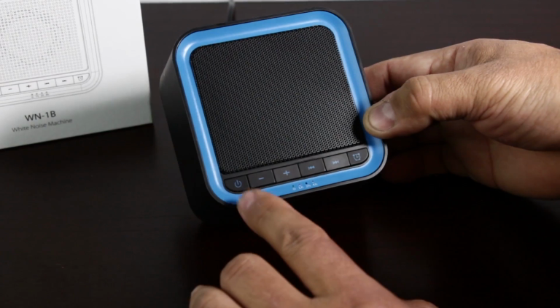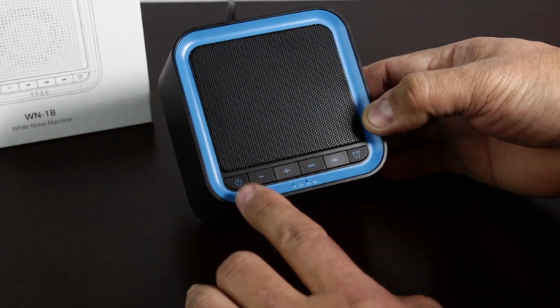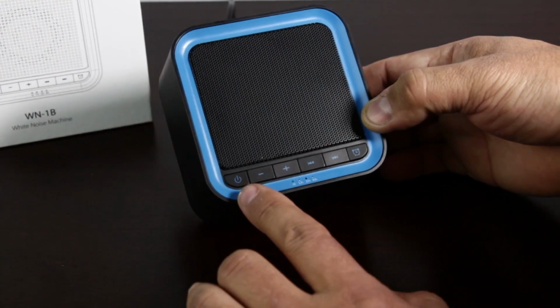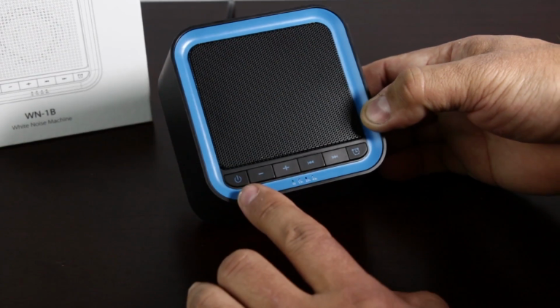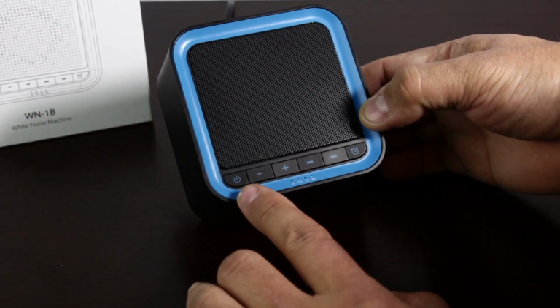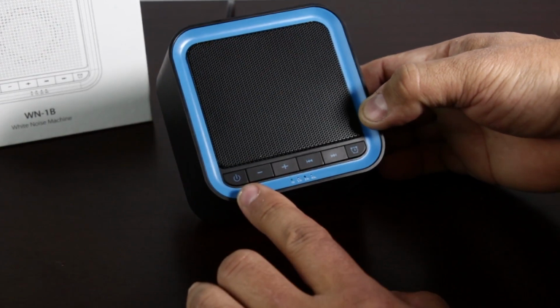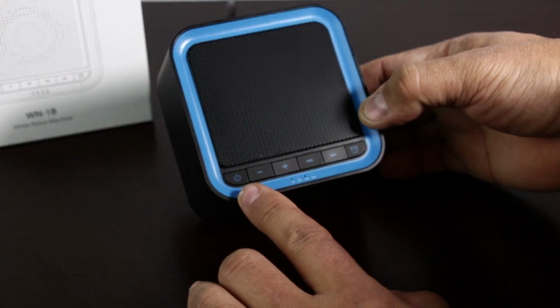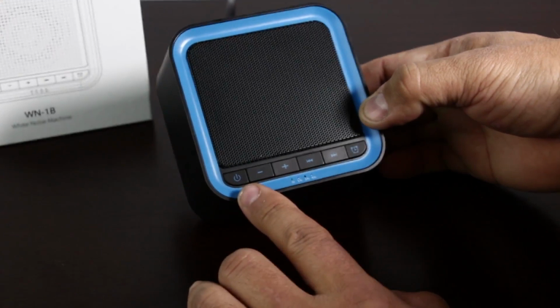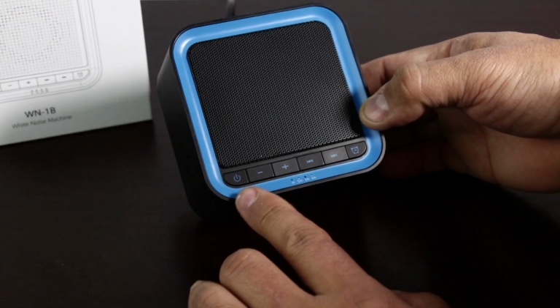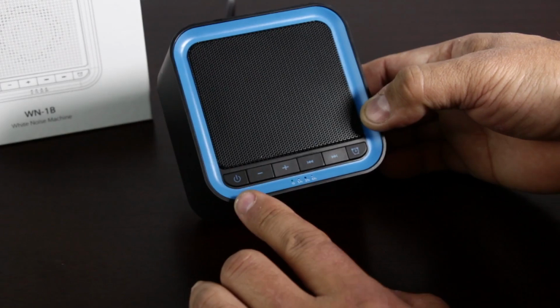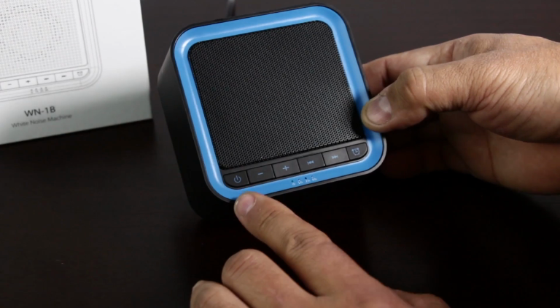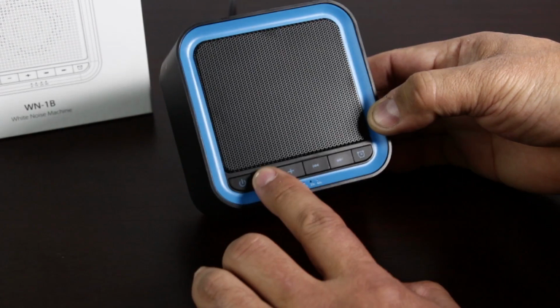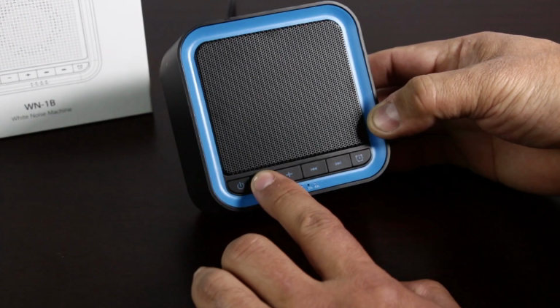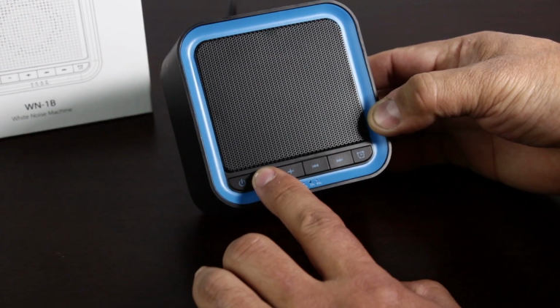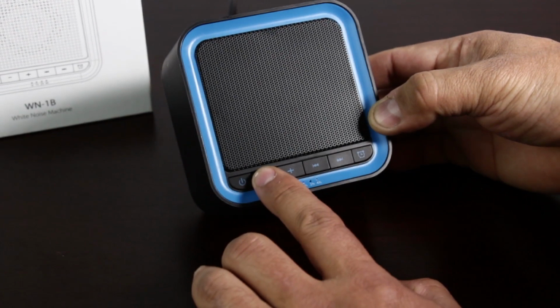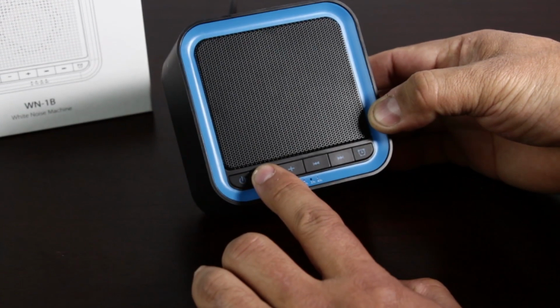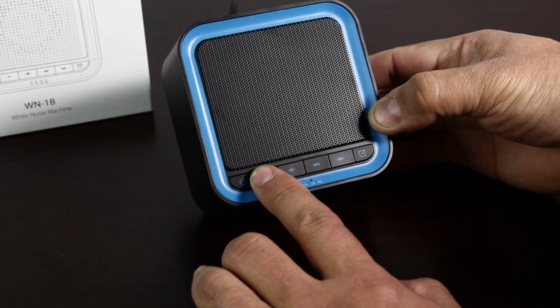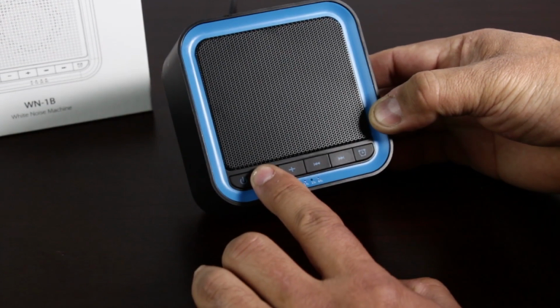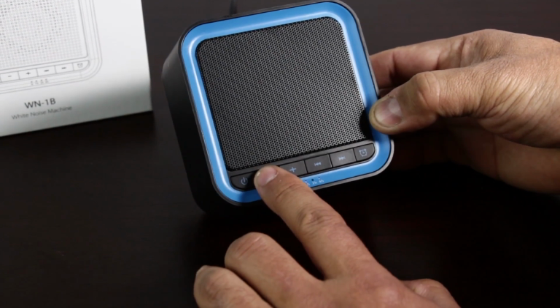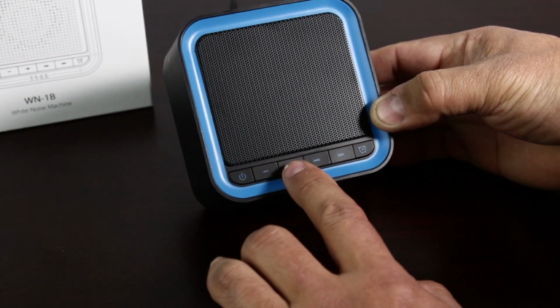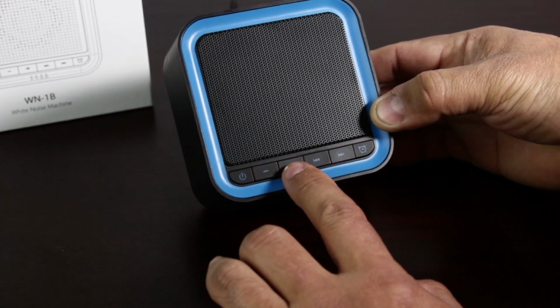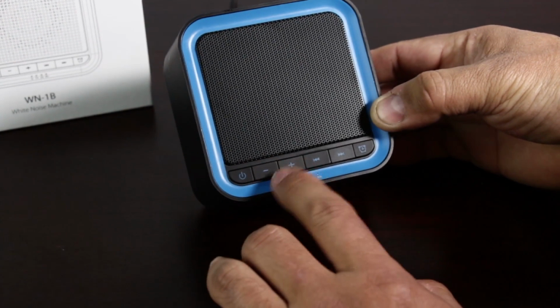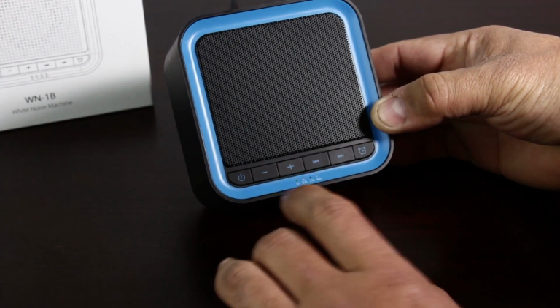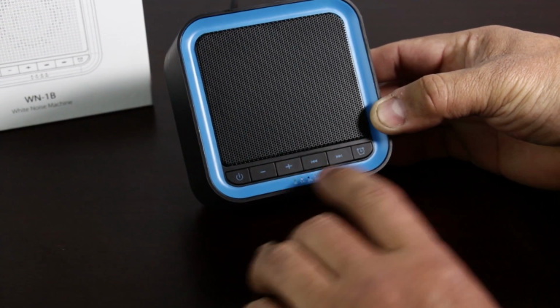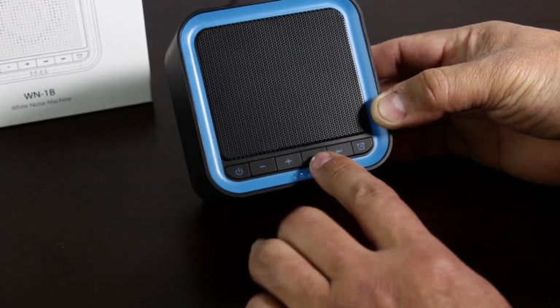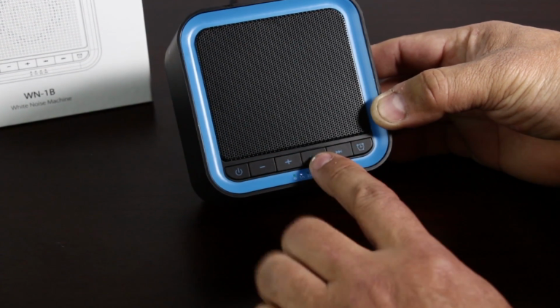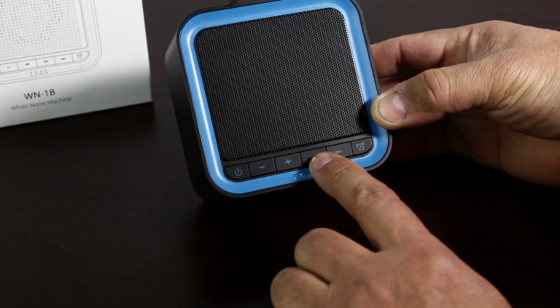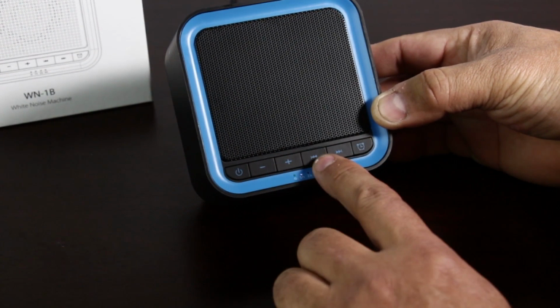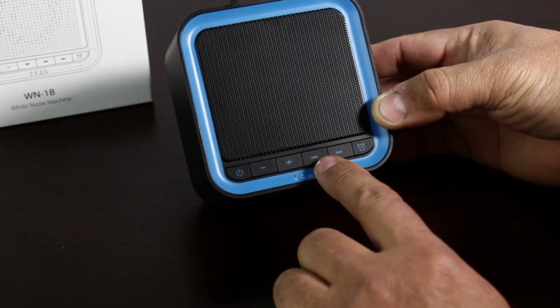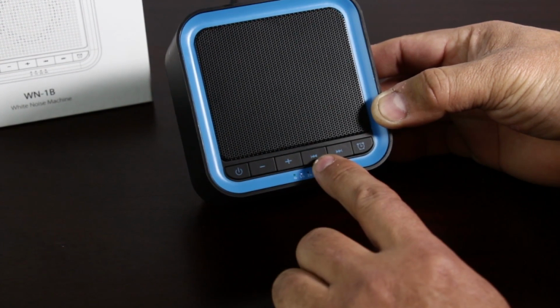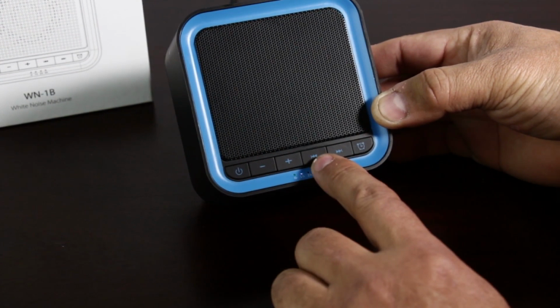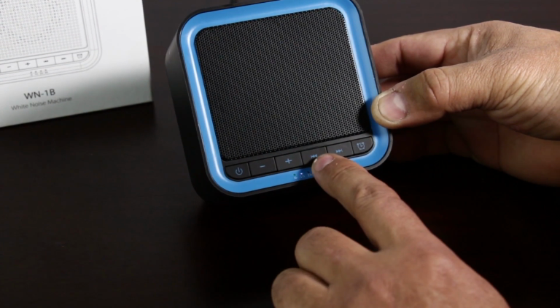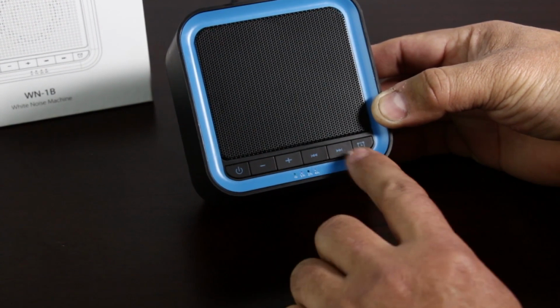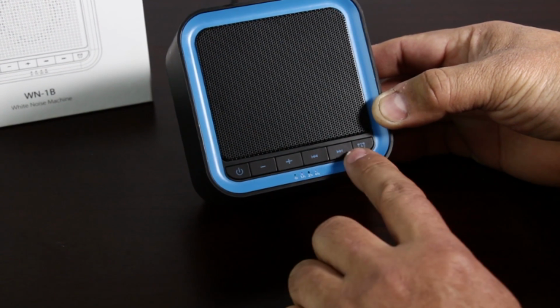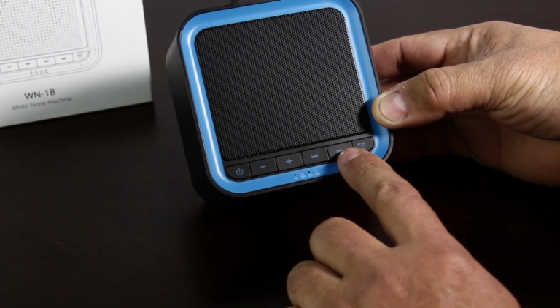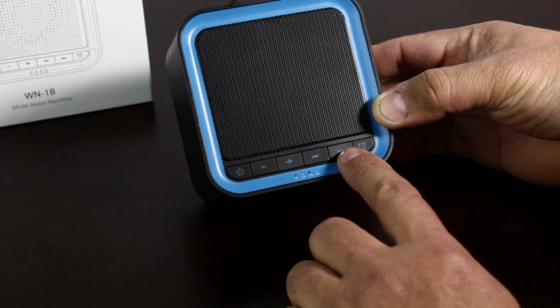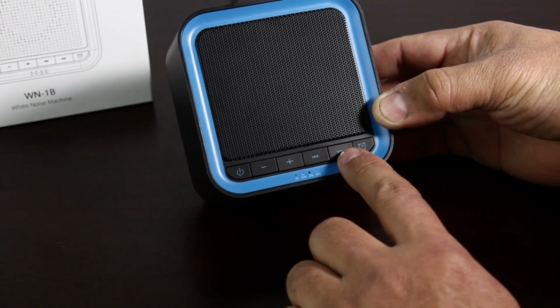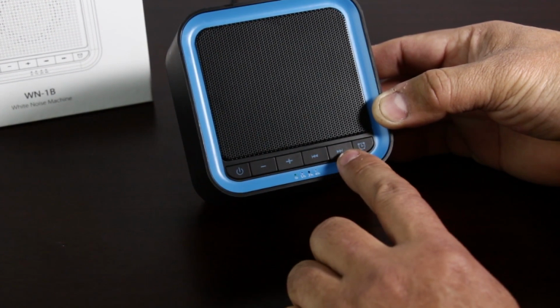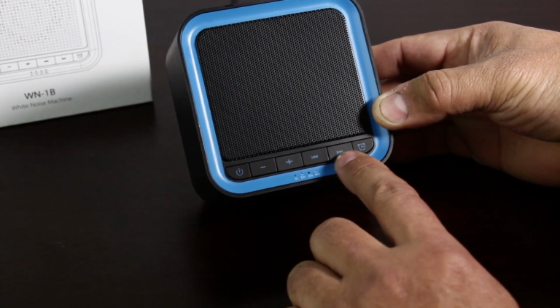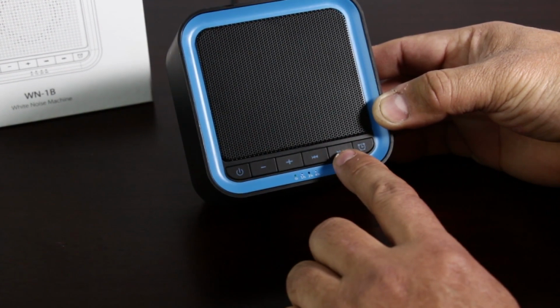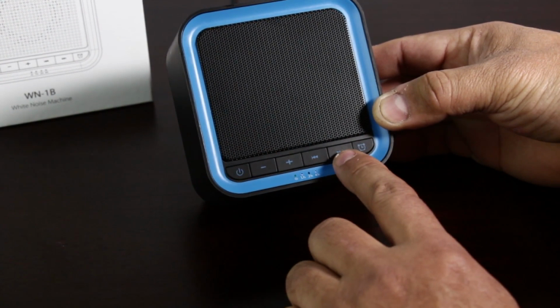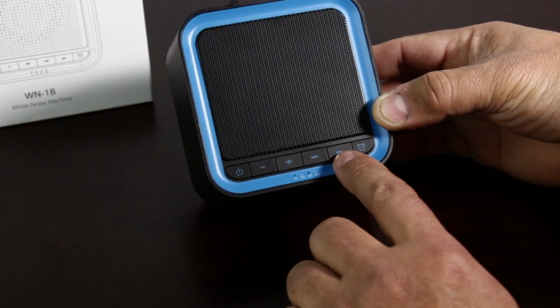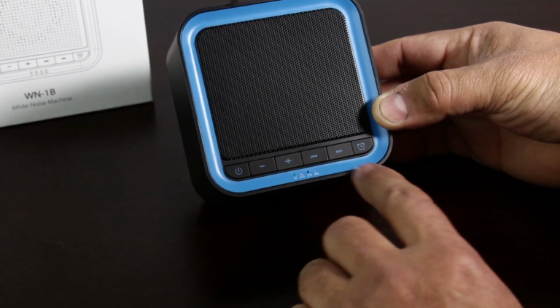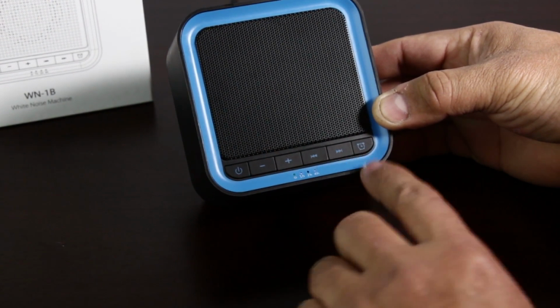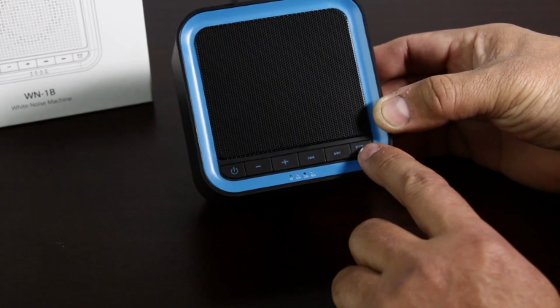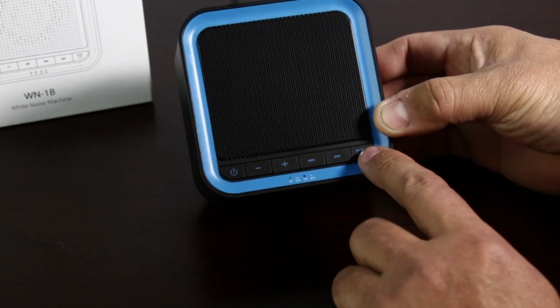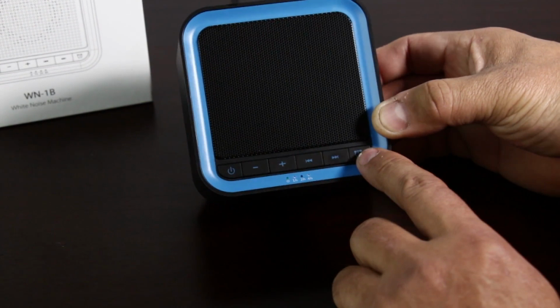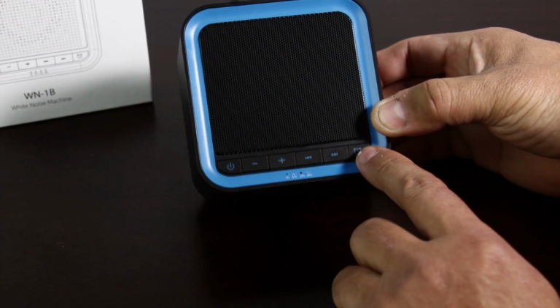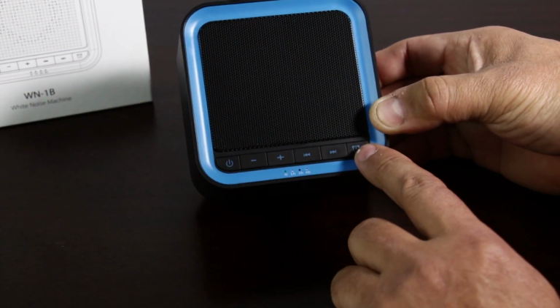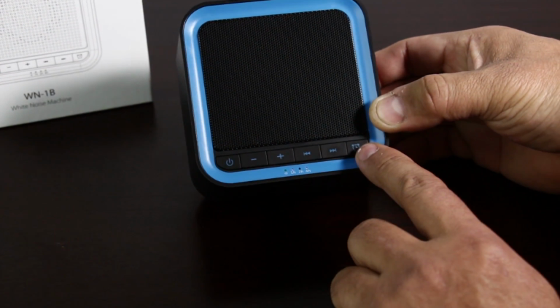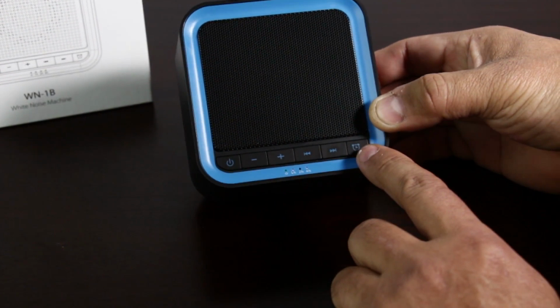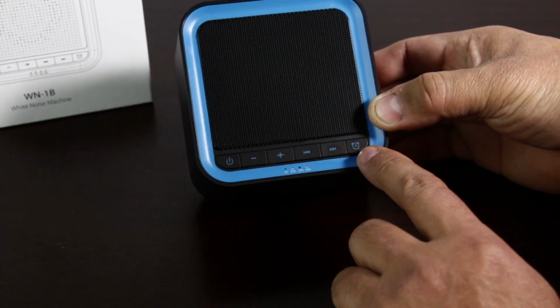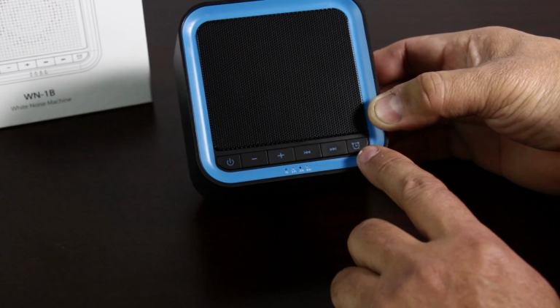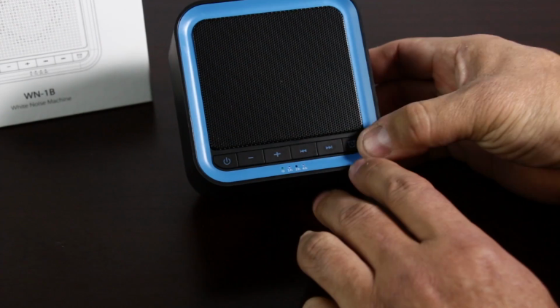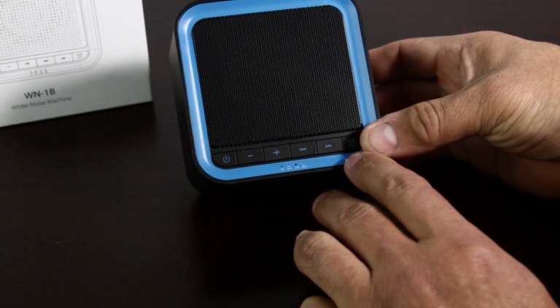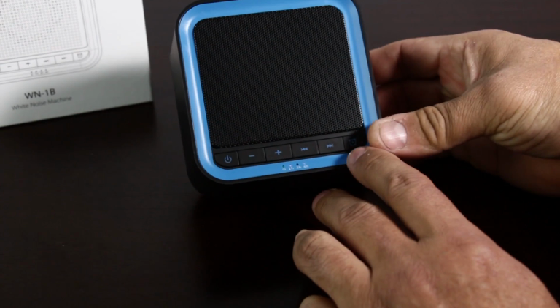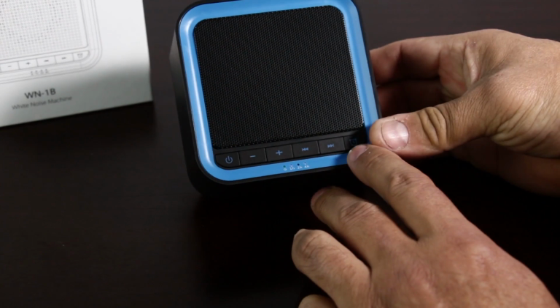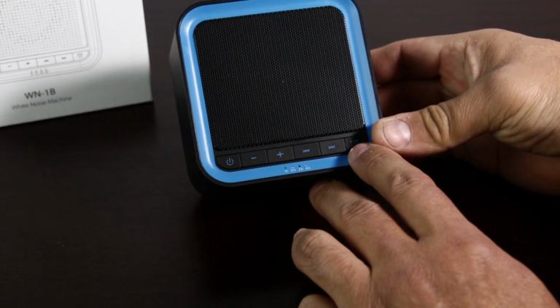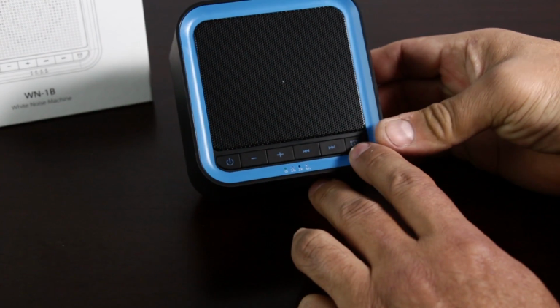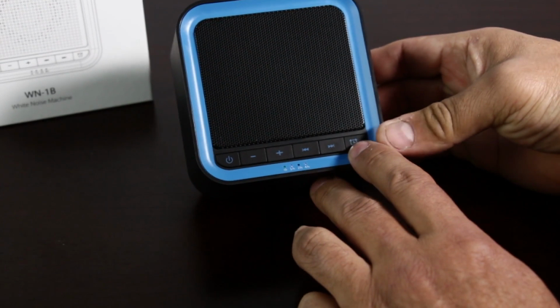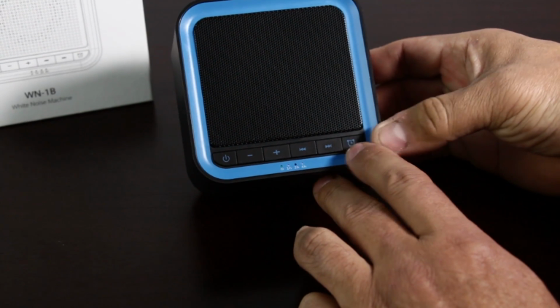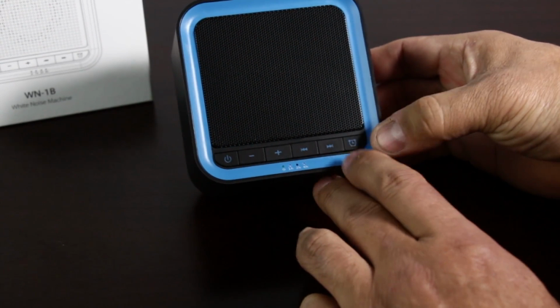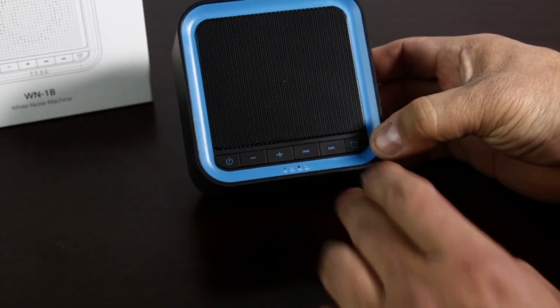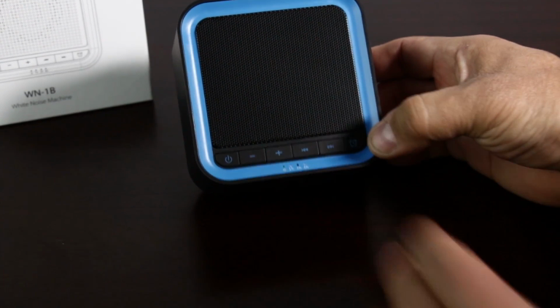So you get the power button, volume down, volume up, the previous sound or the next sound, and you get here like a sleep timer.